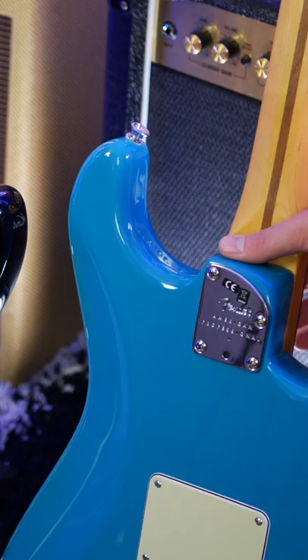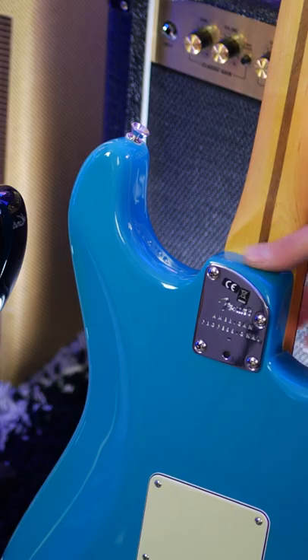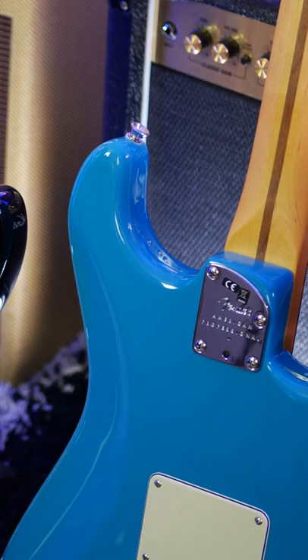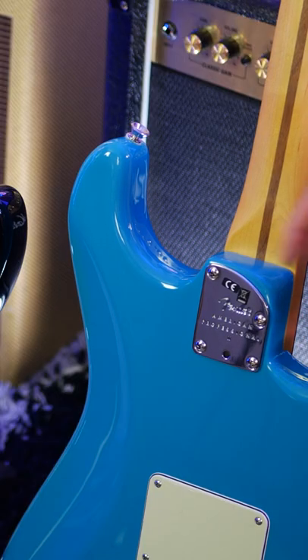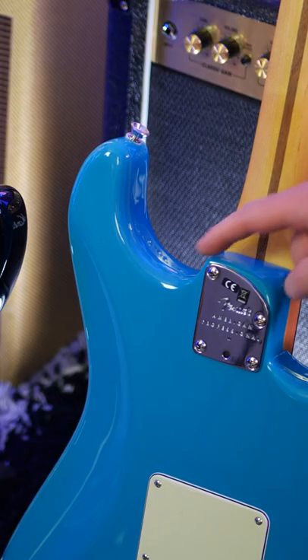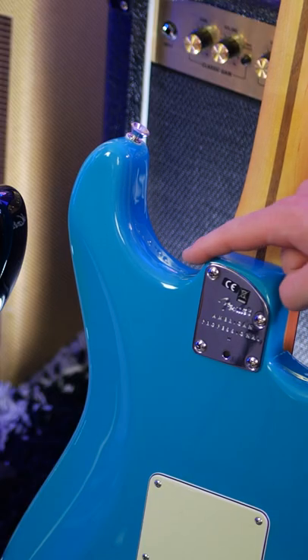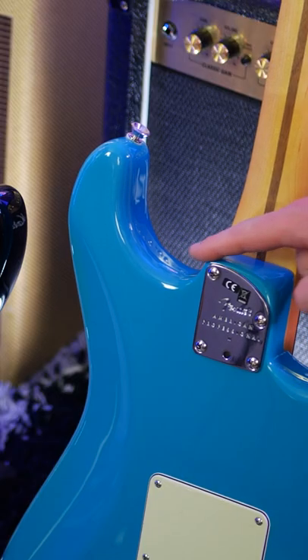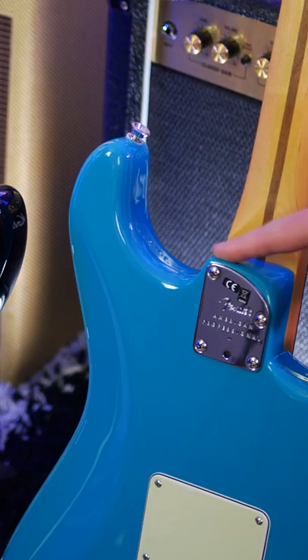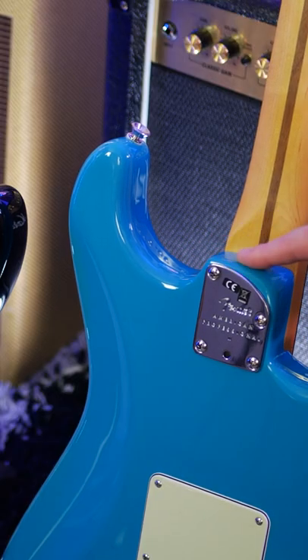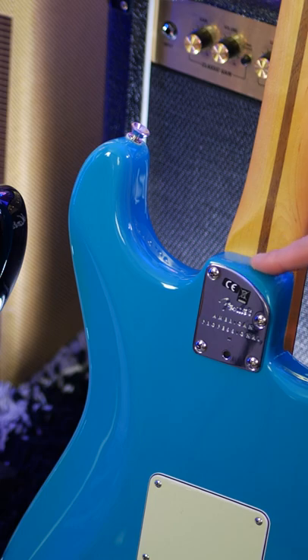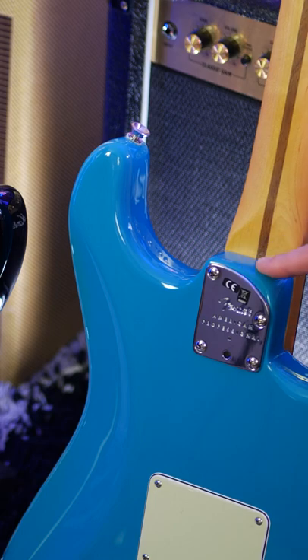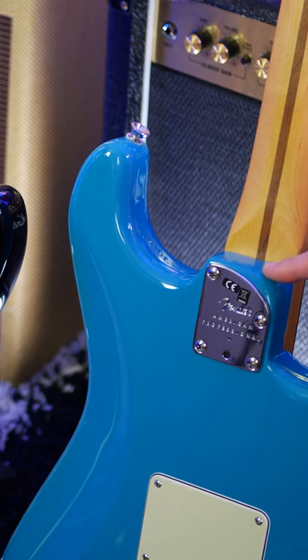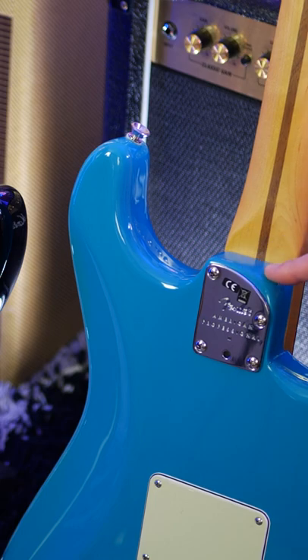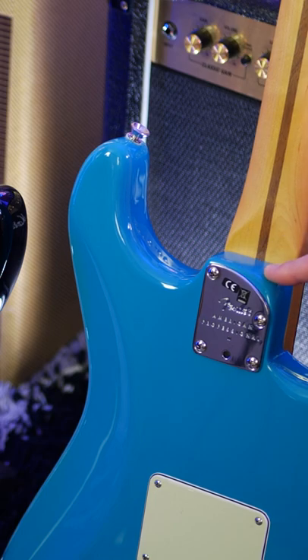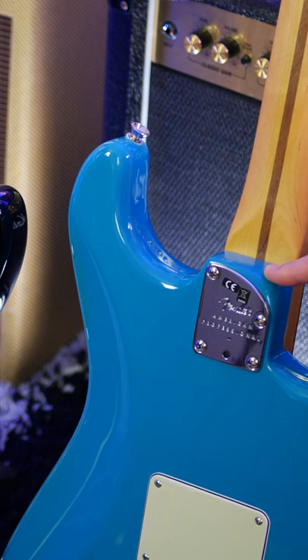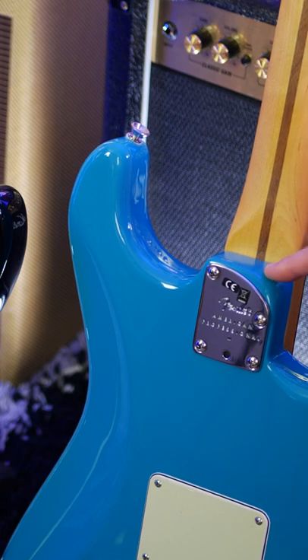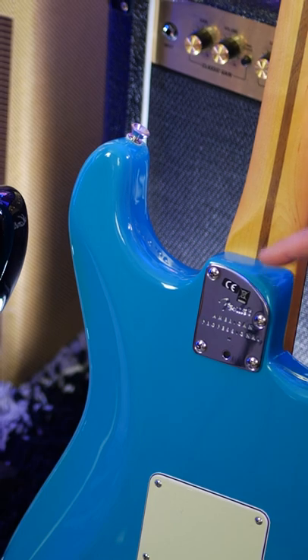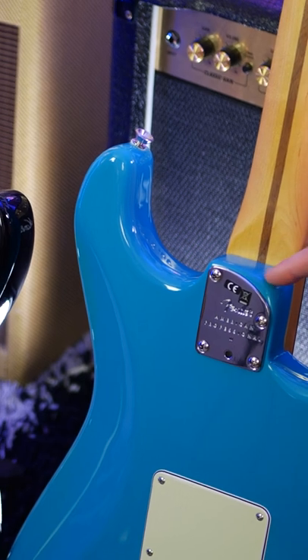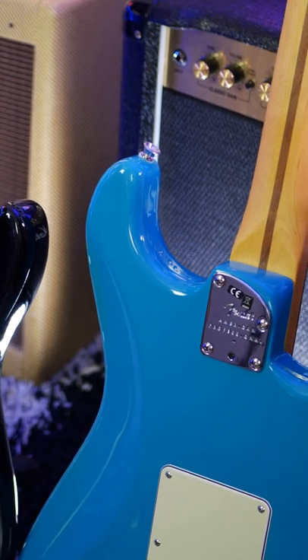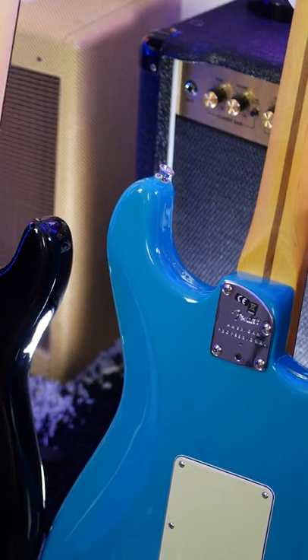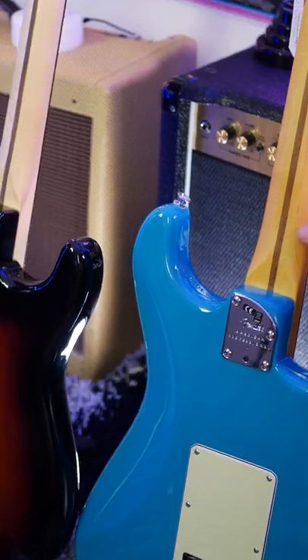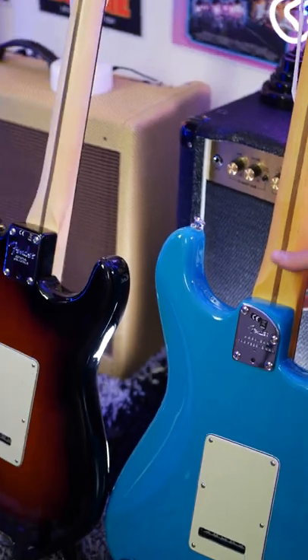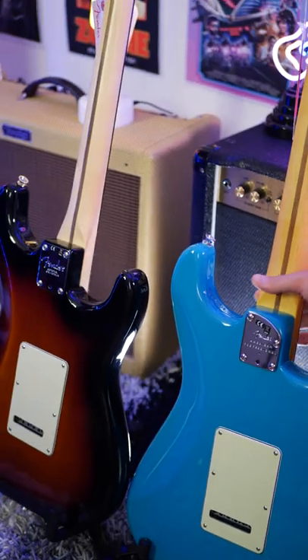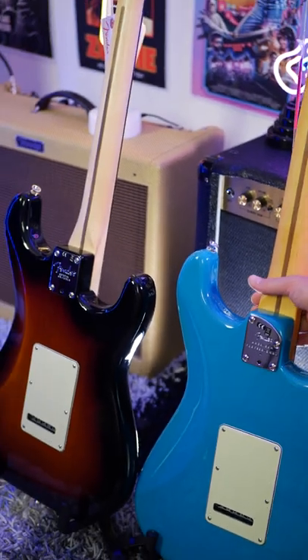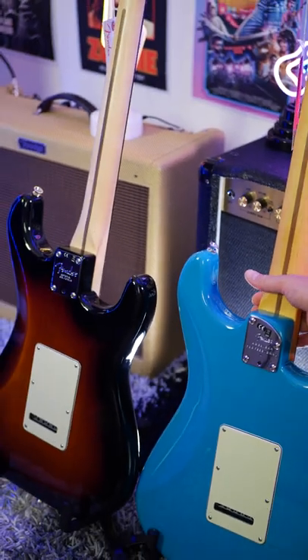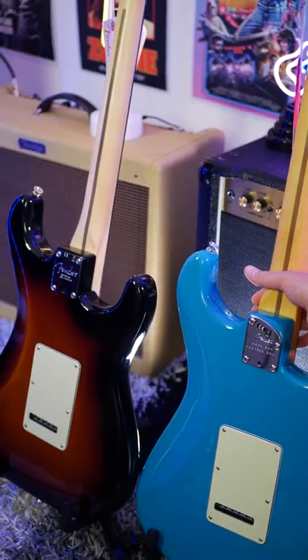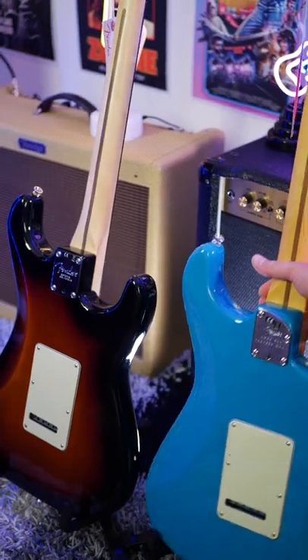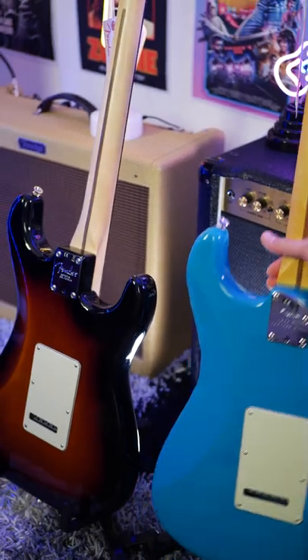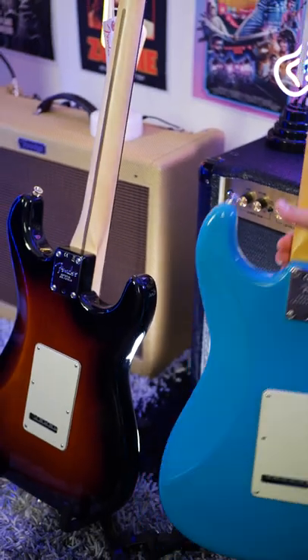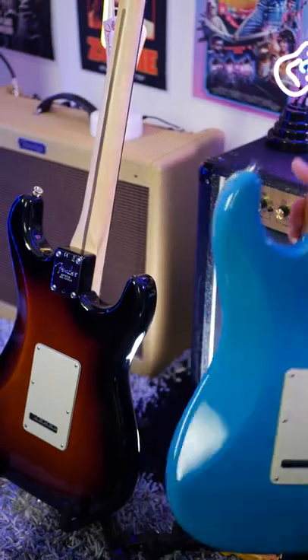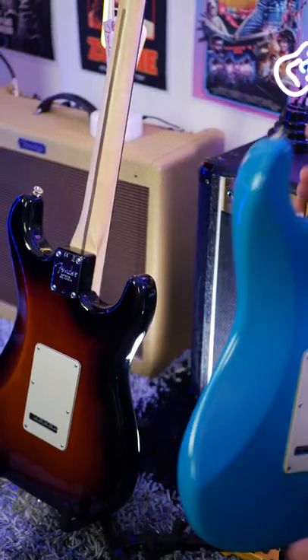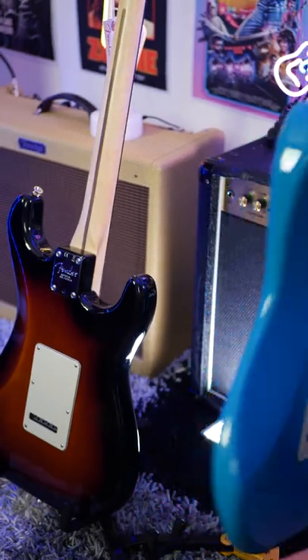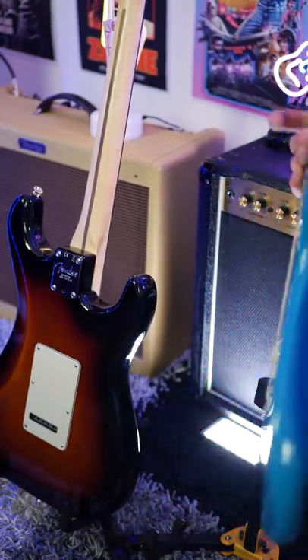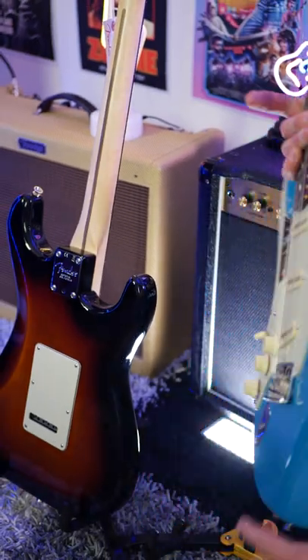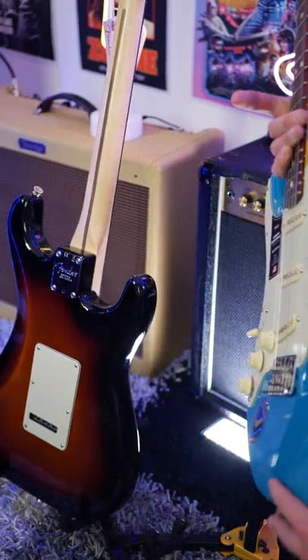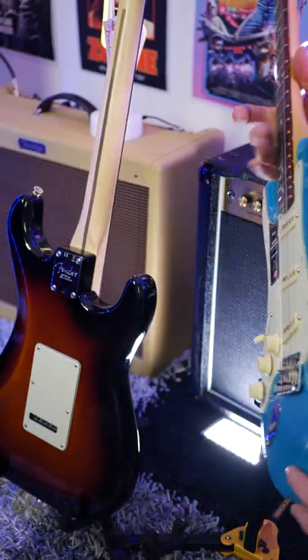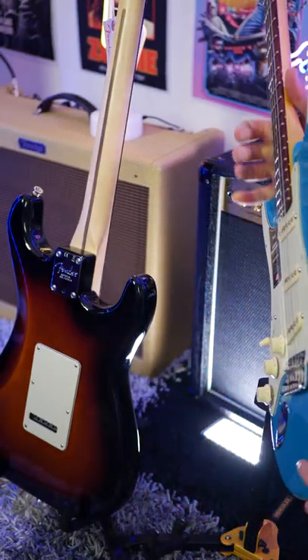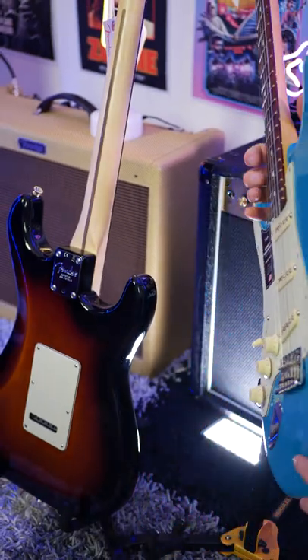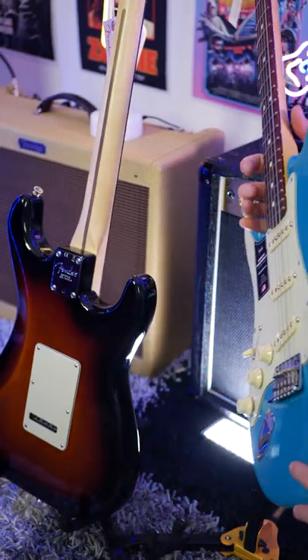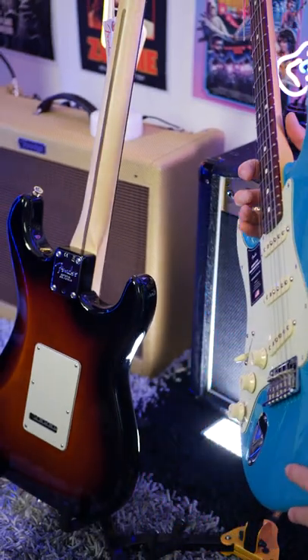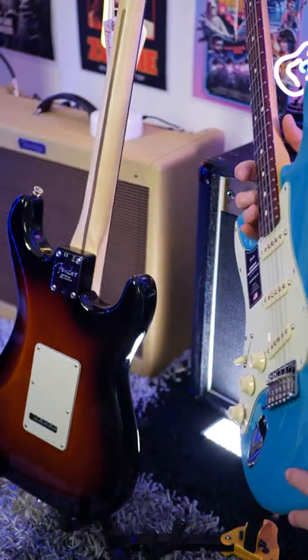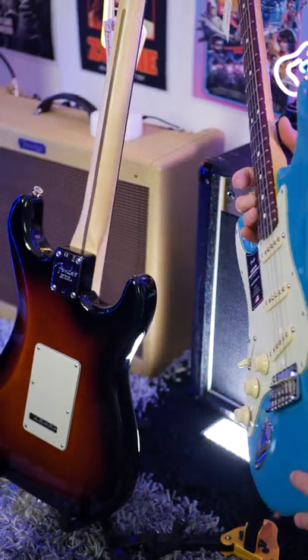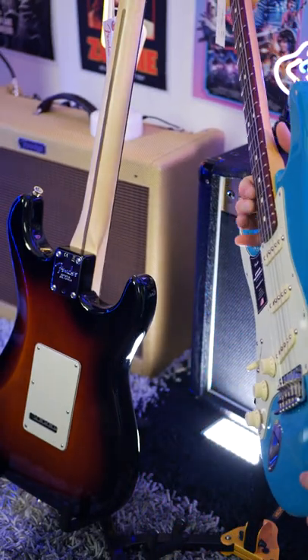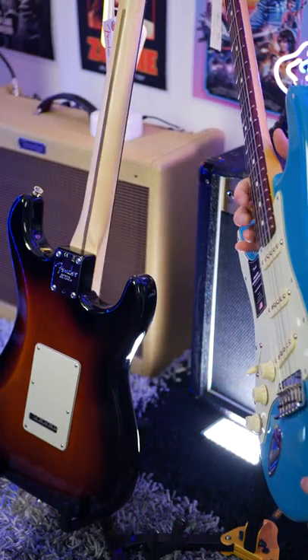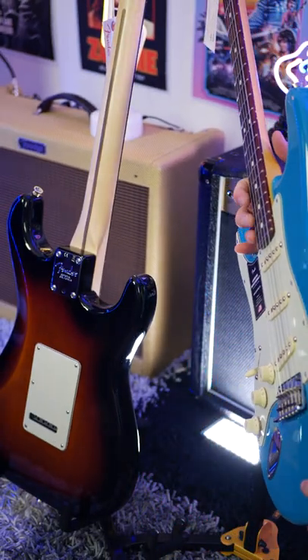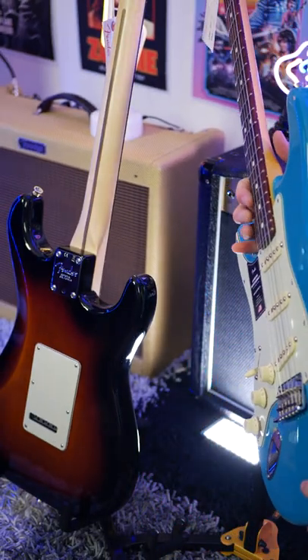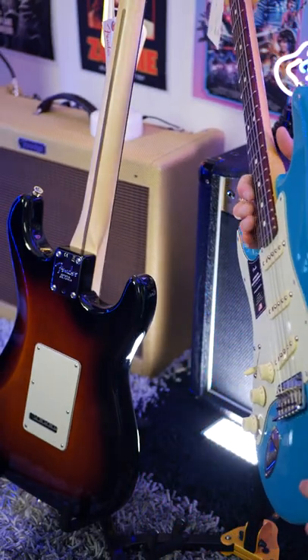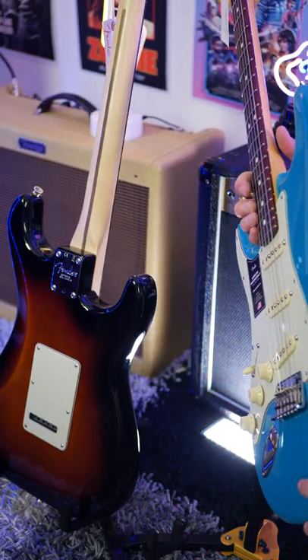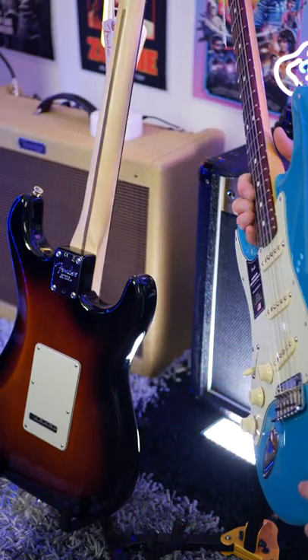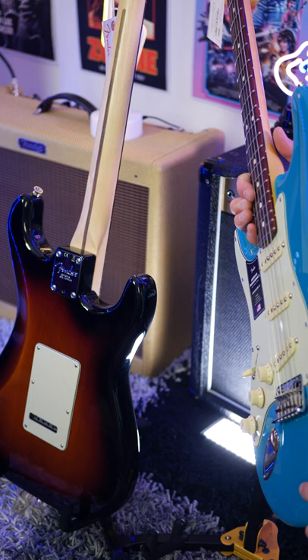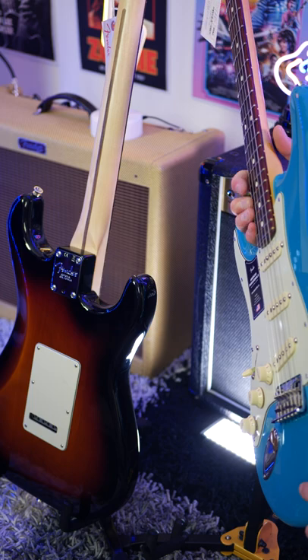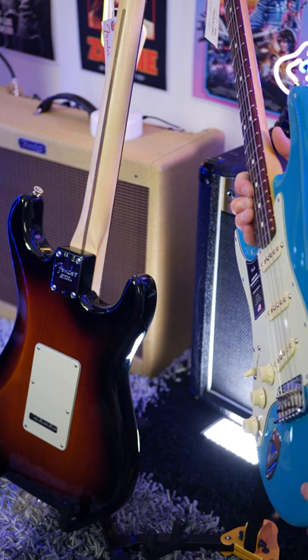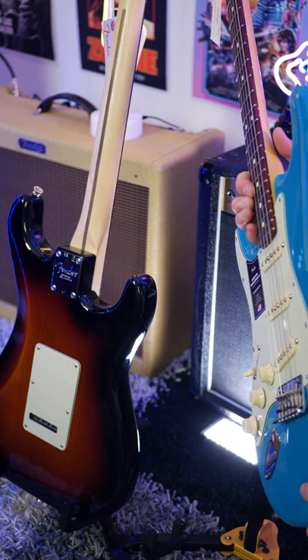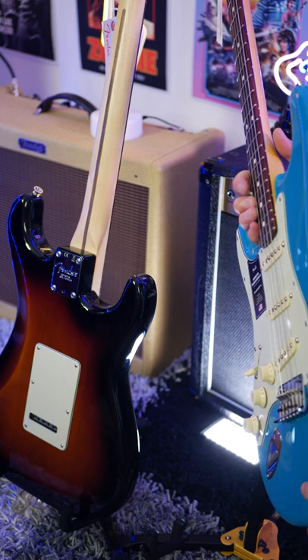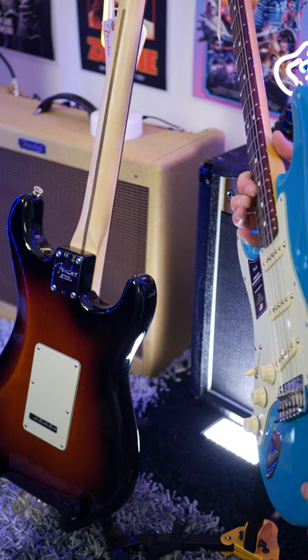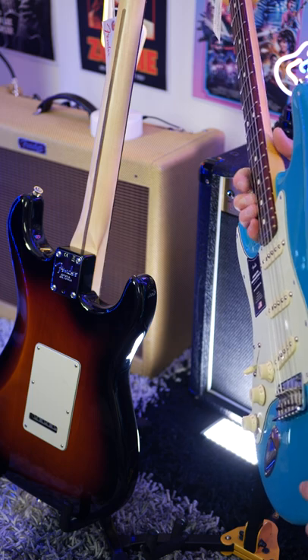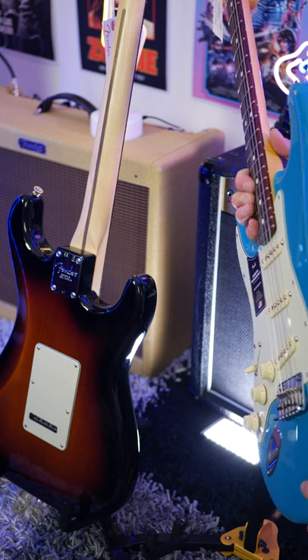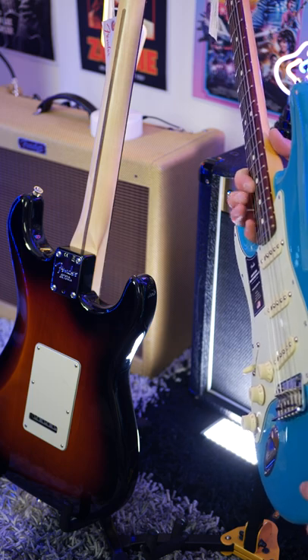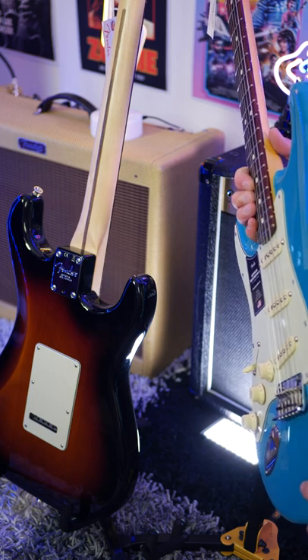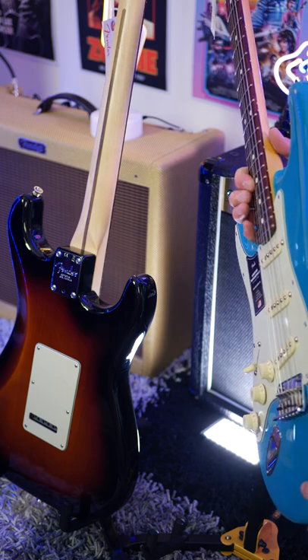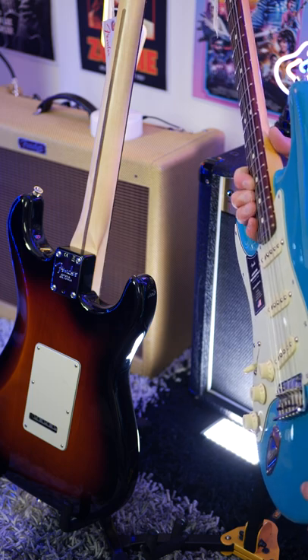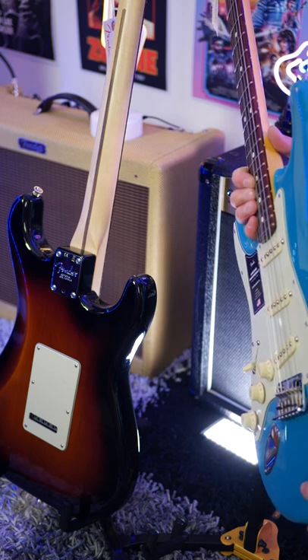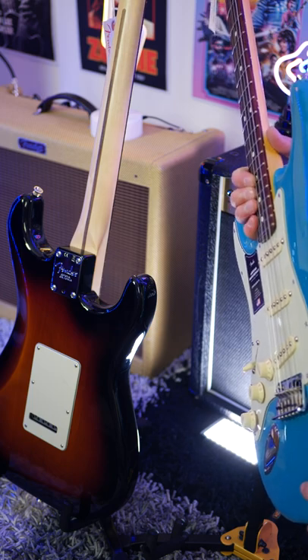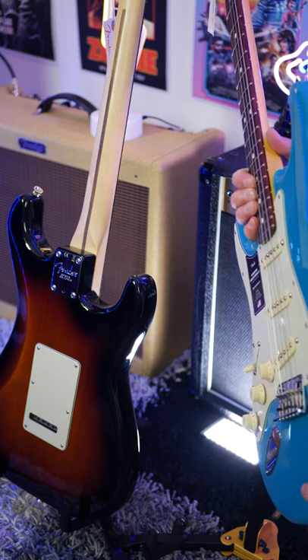We get the newly sculpted heel here on the American Professional 2, and it means you can get further up the guitar and play a lot easier up higher.